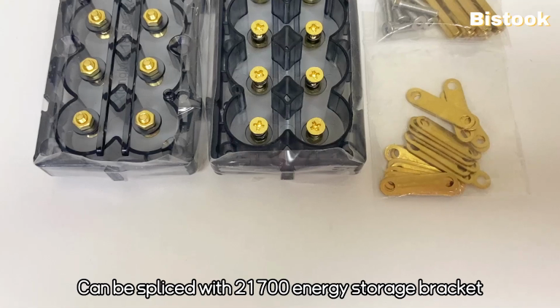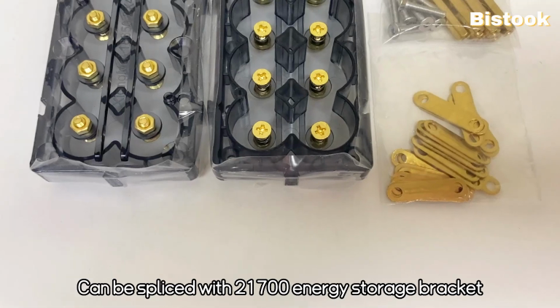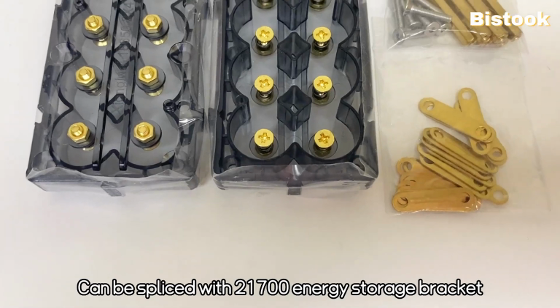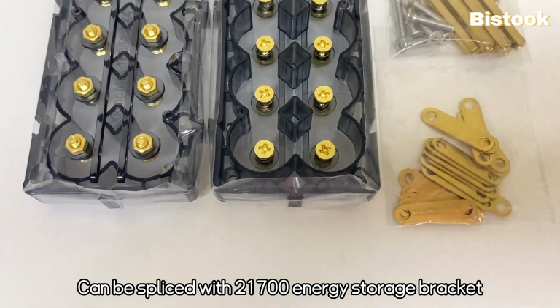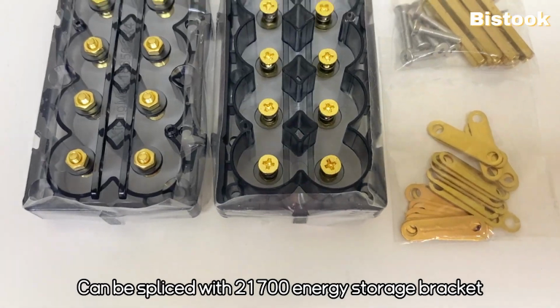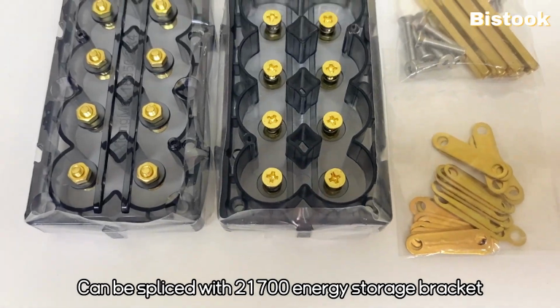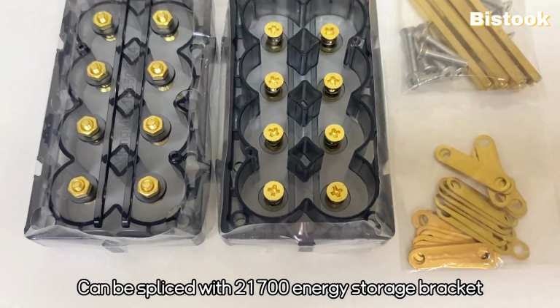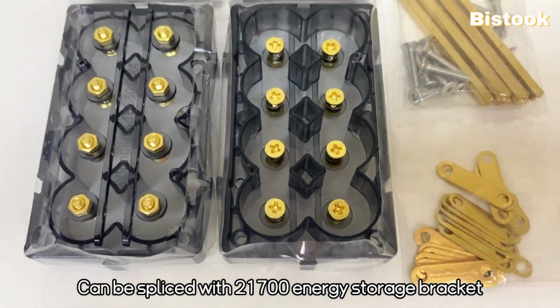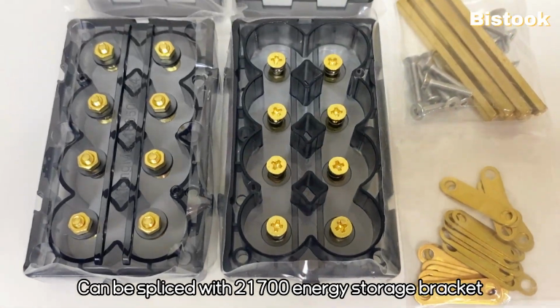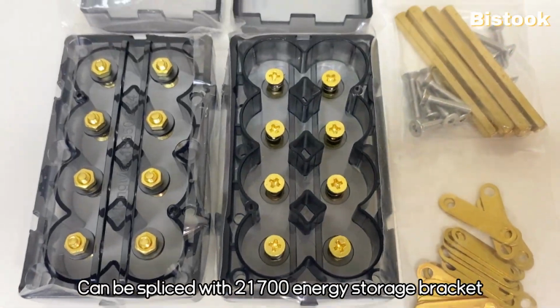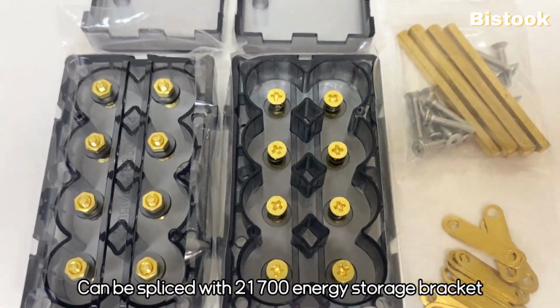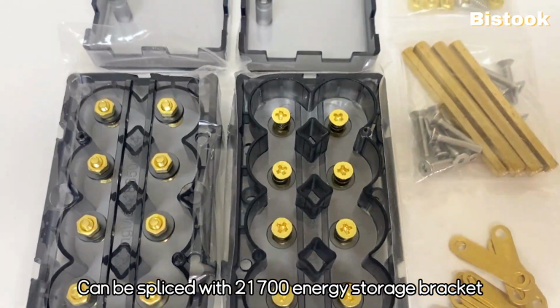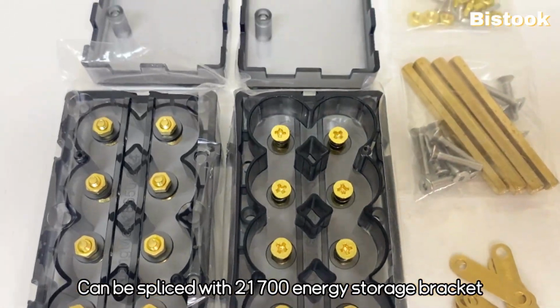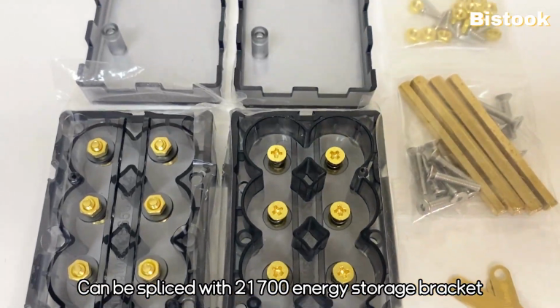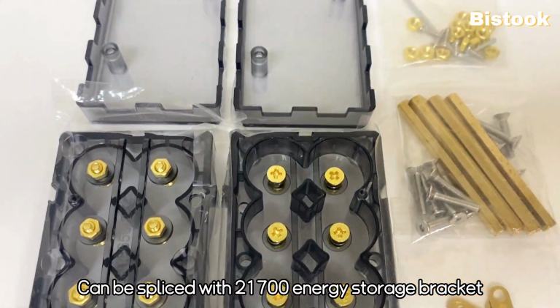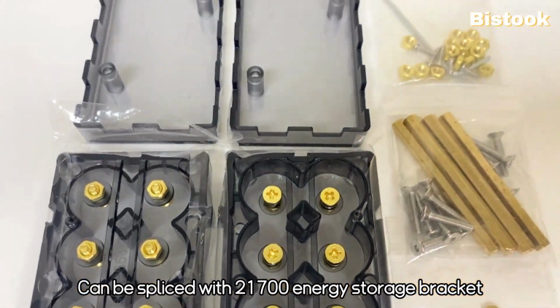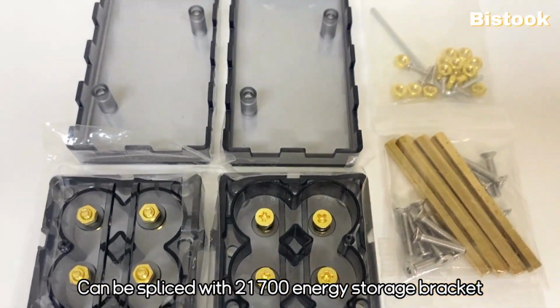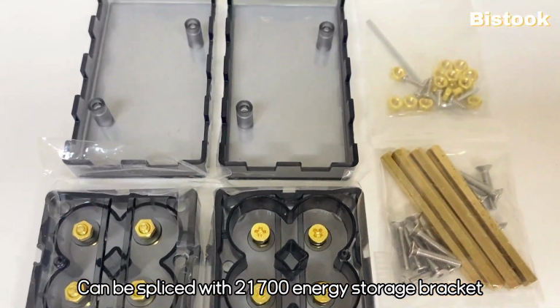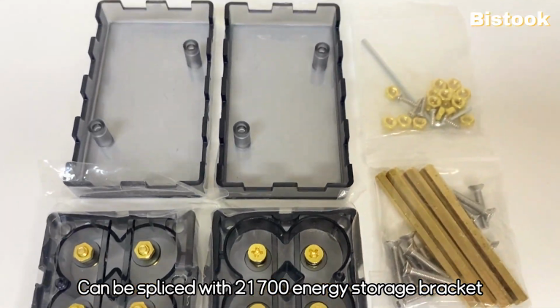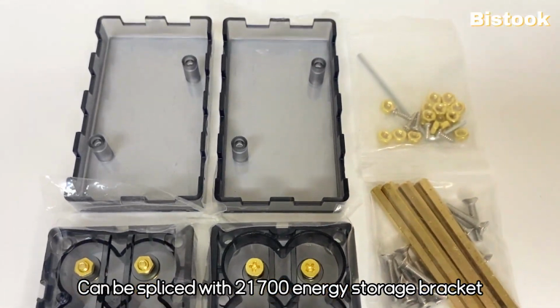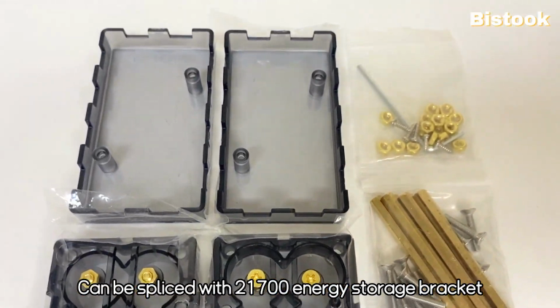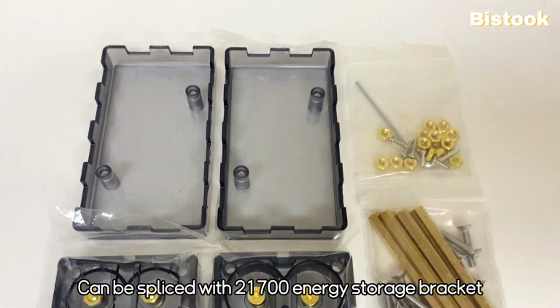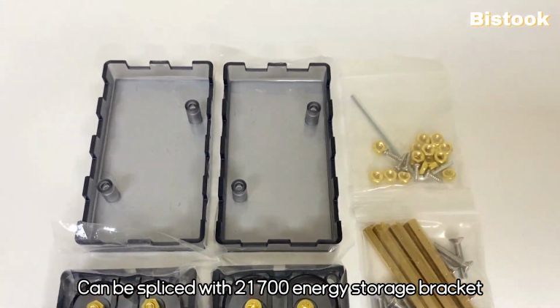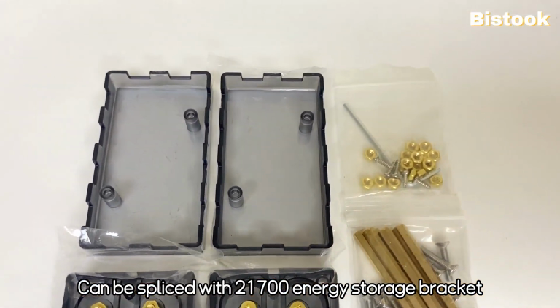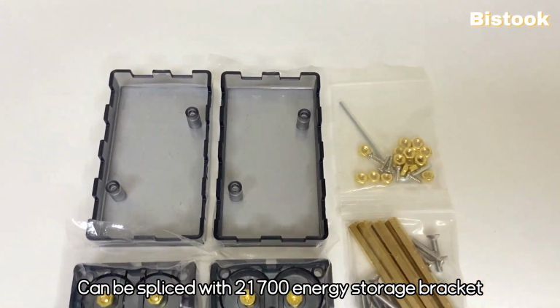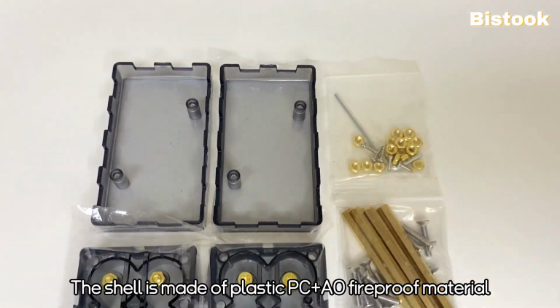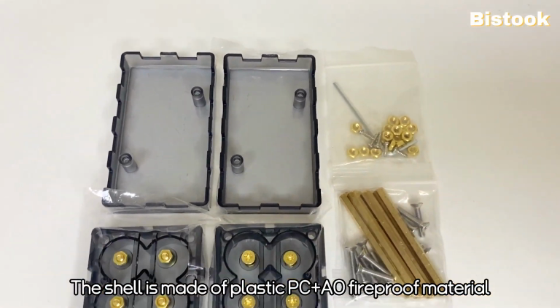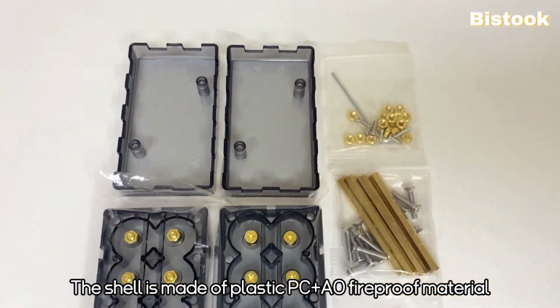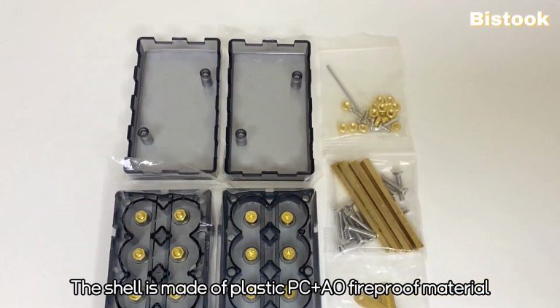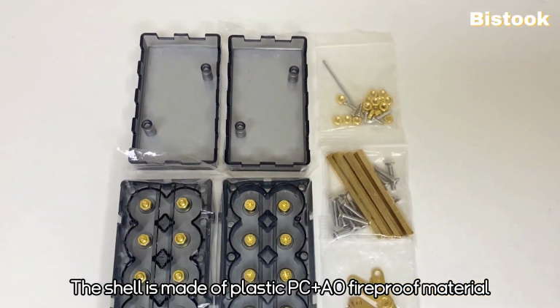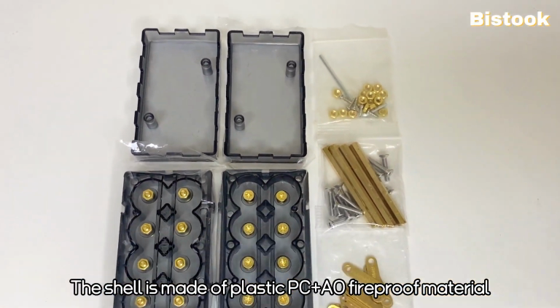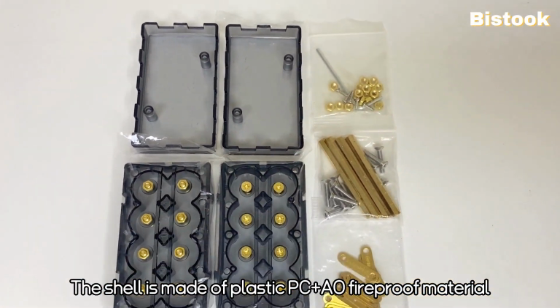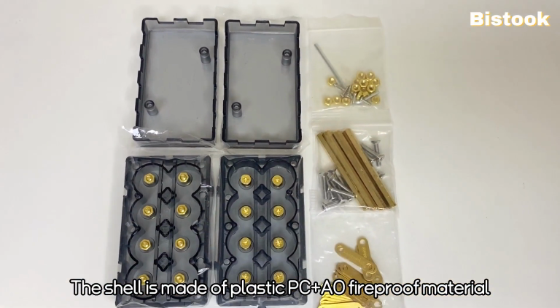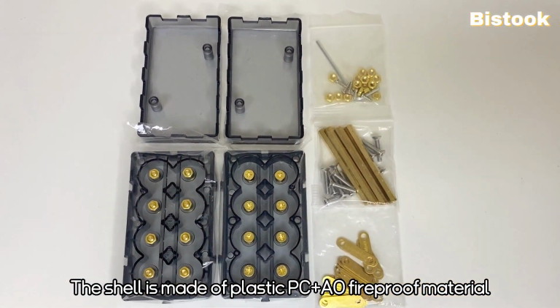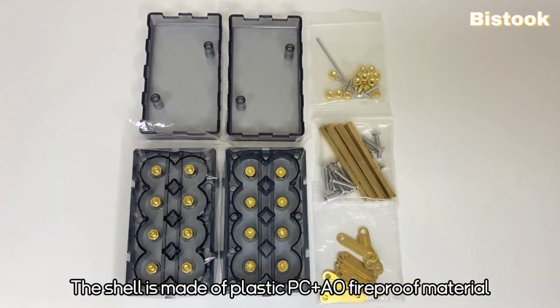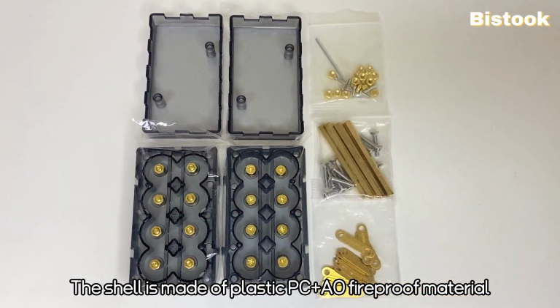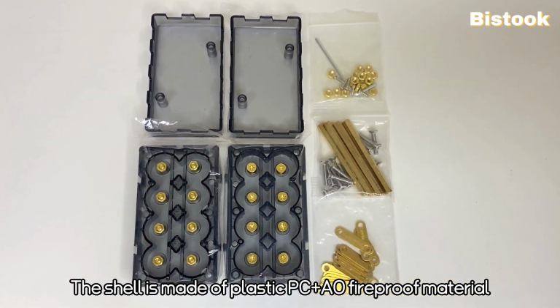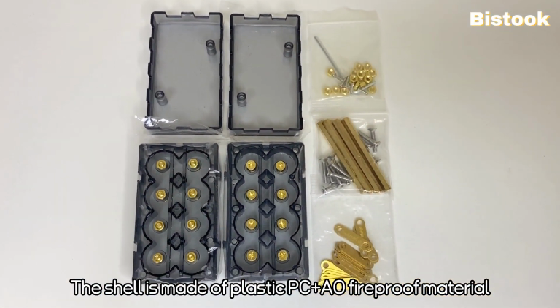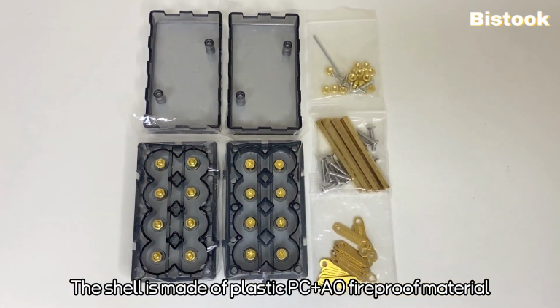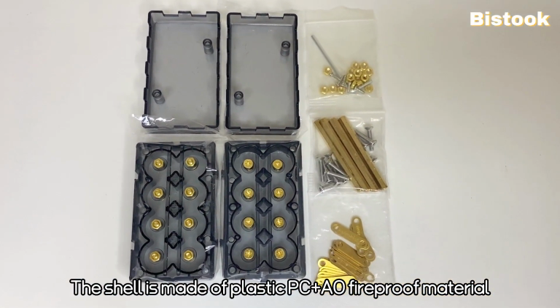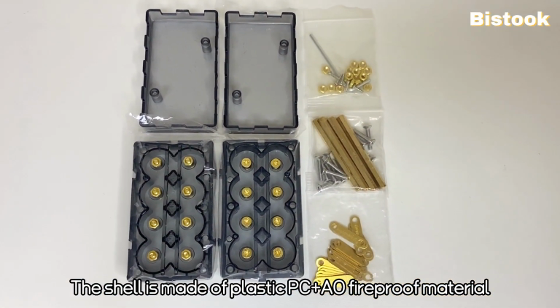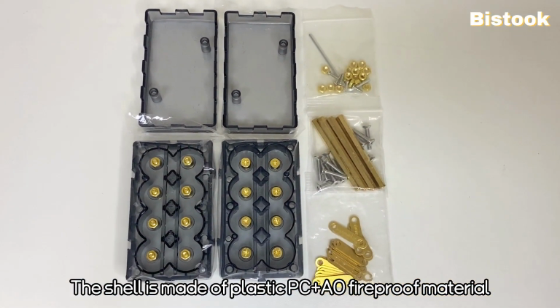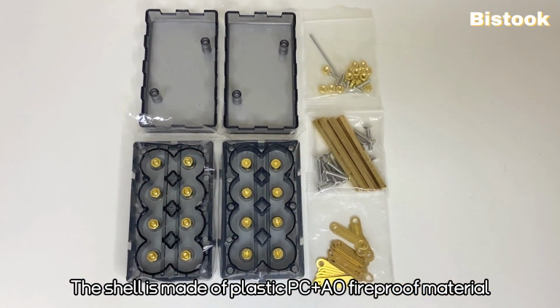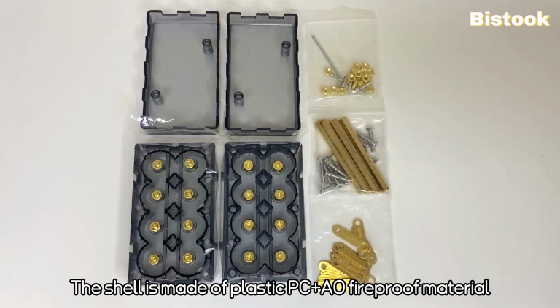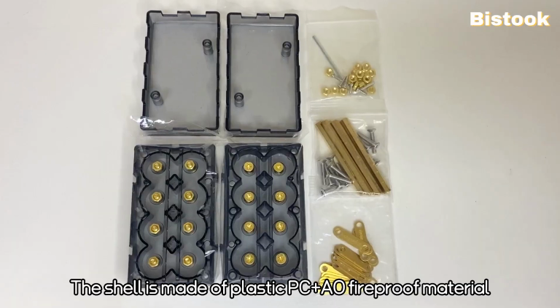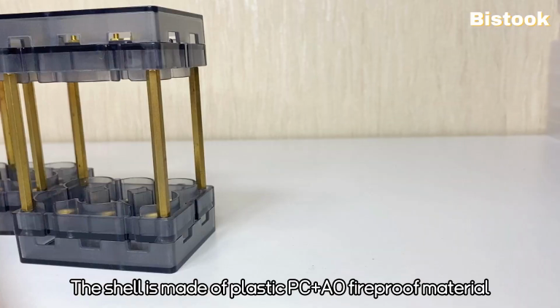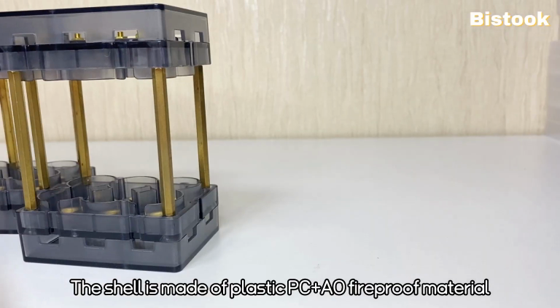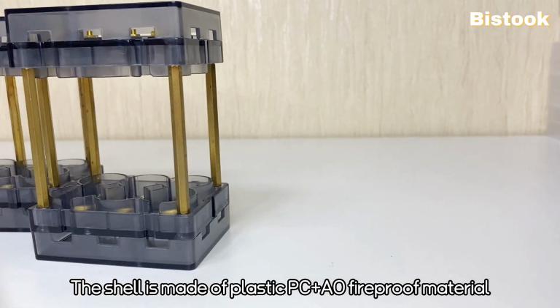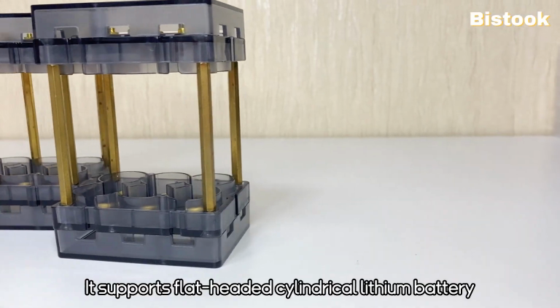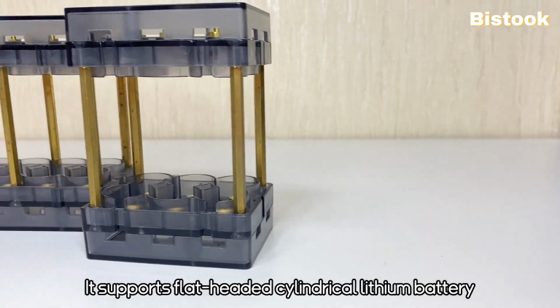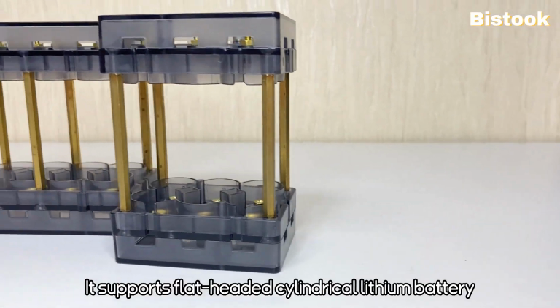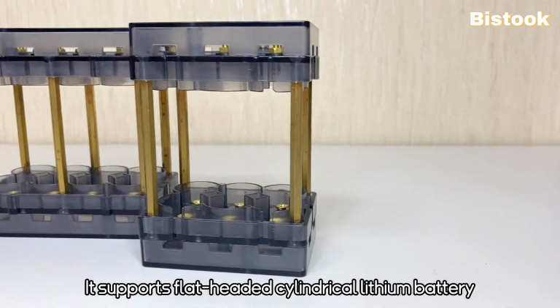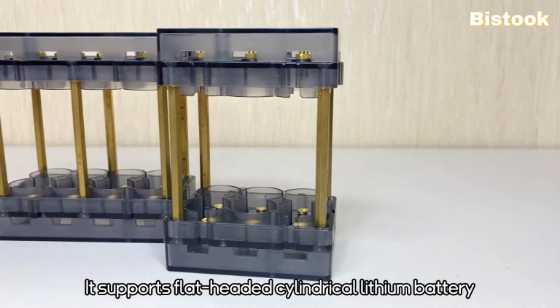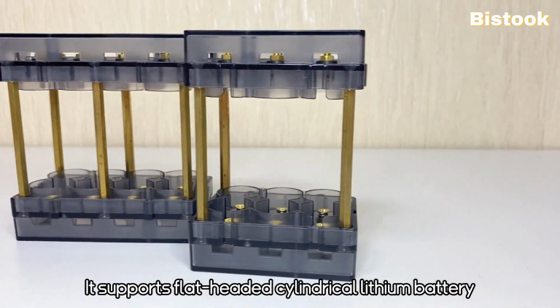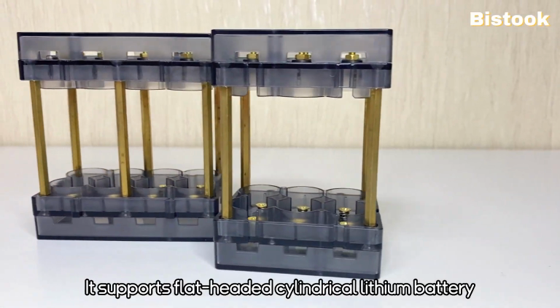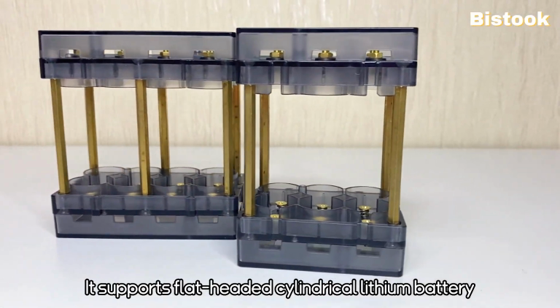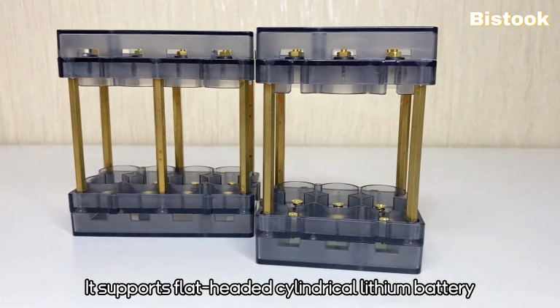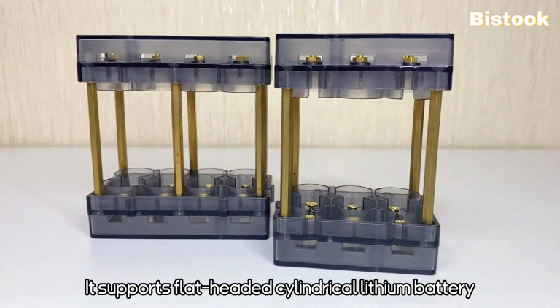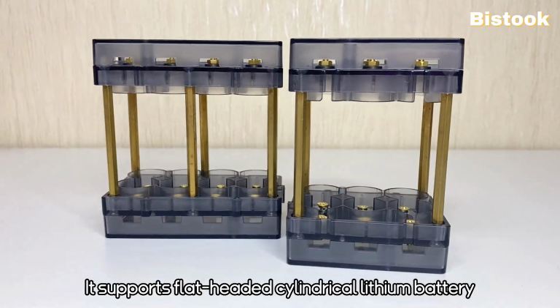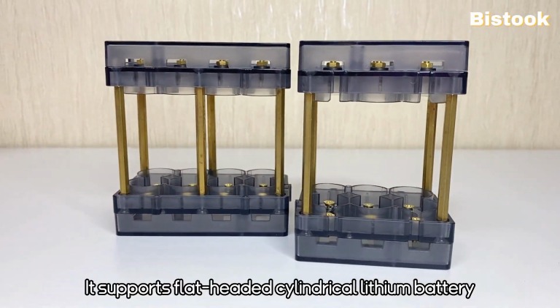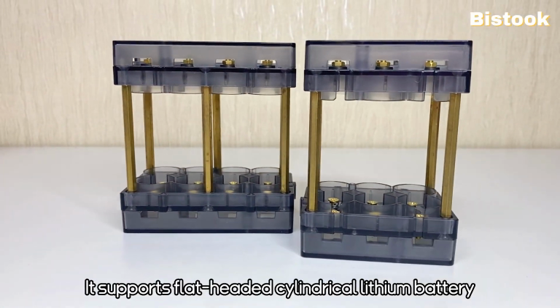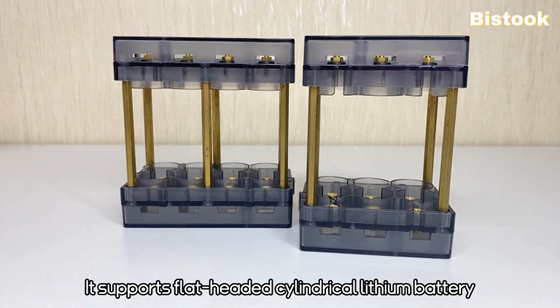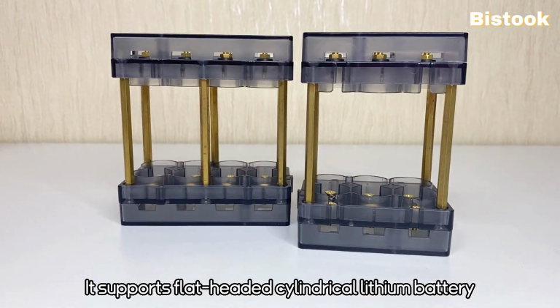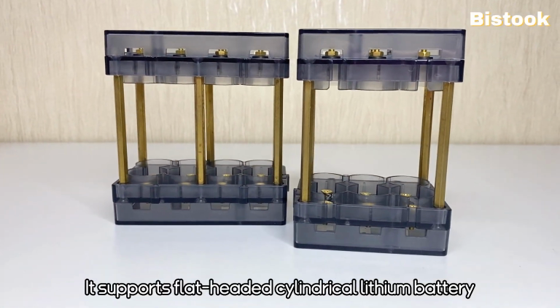Can be spliced with 21,700 energy storage bracket. The shell is made of plastic PC and AO fireproof material. It supports flat-headed cylindrical lithium battery.